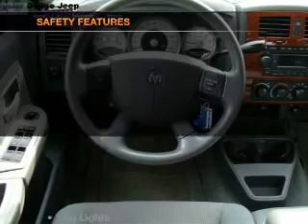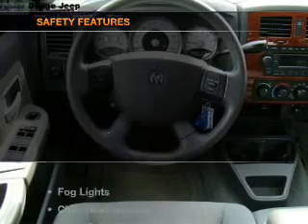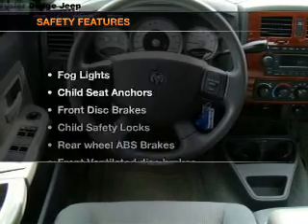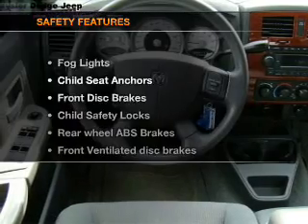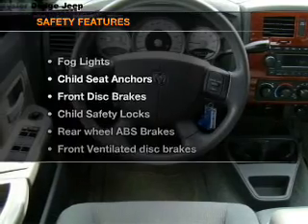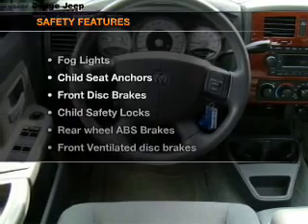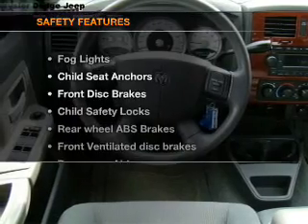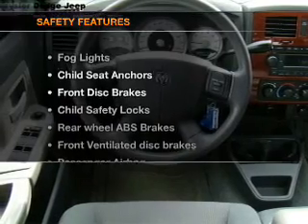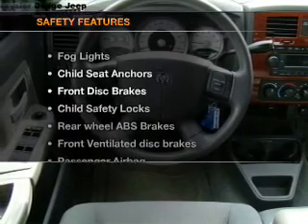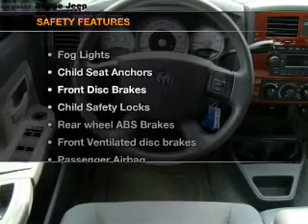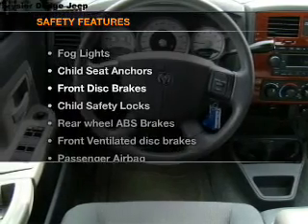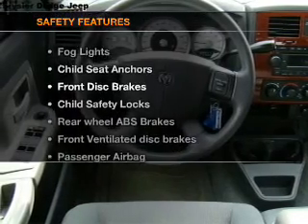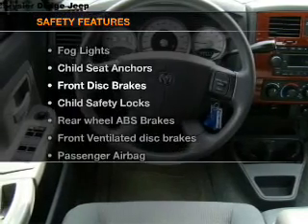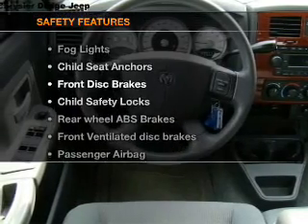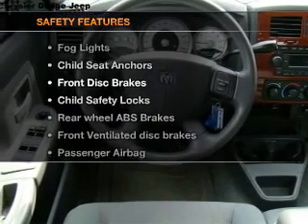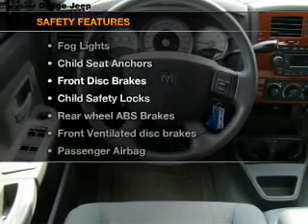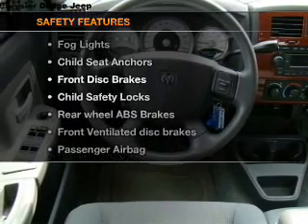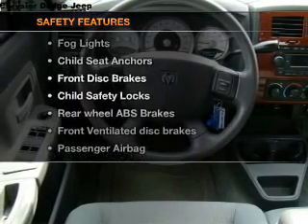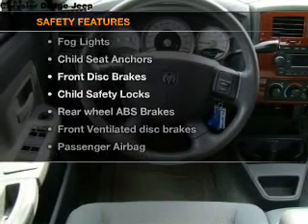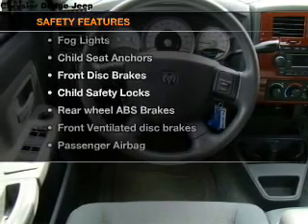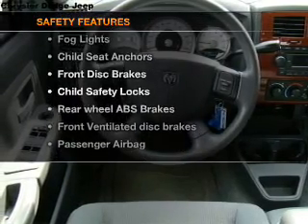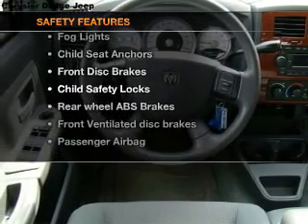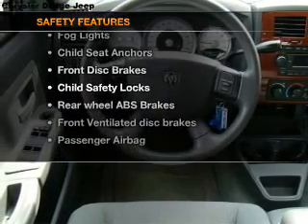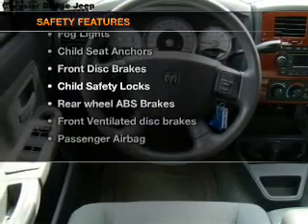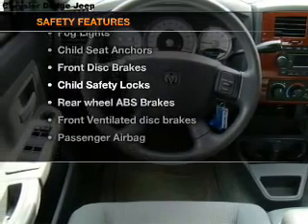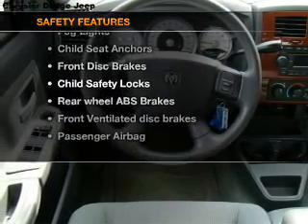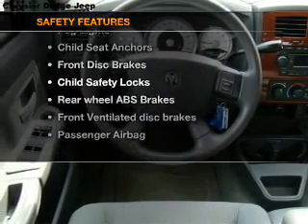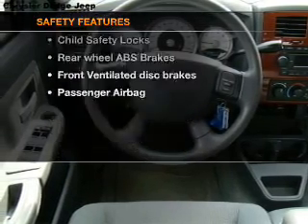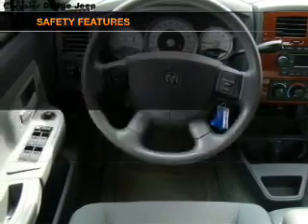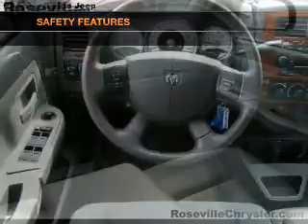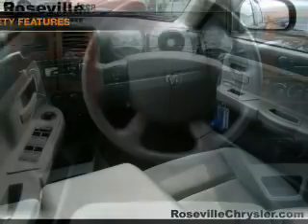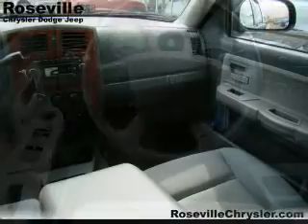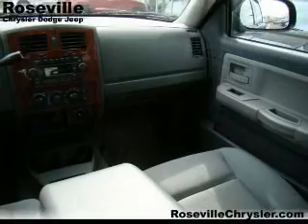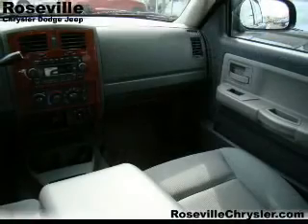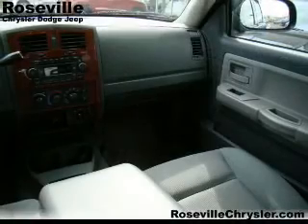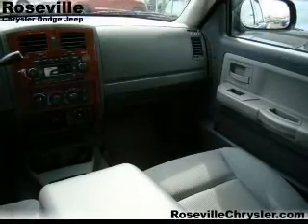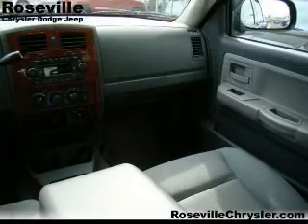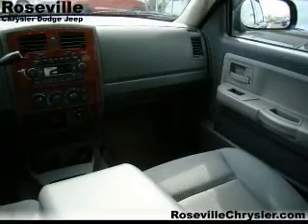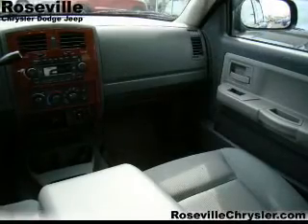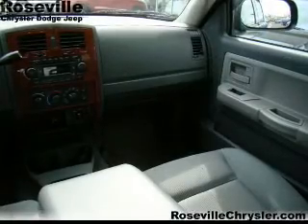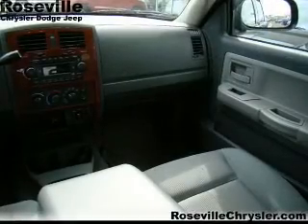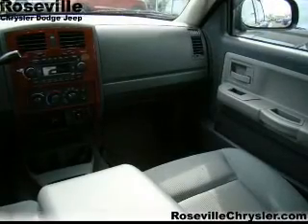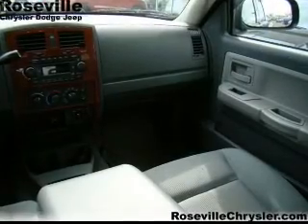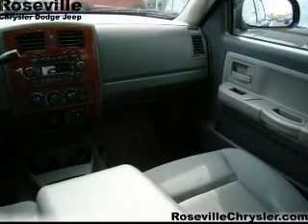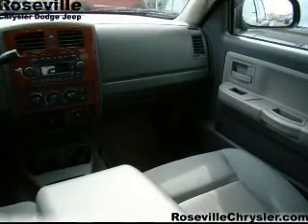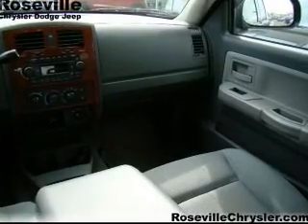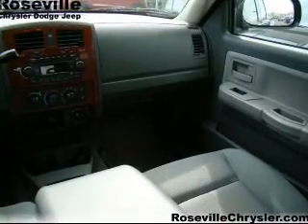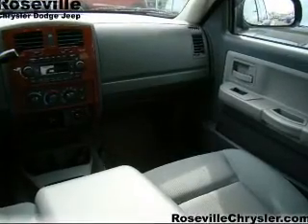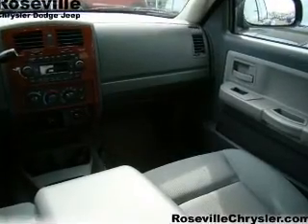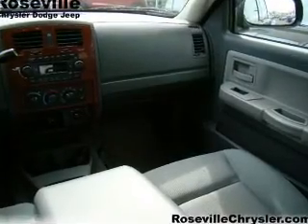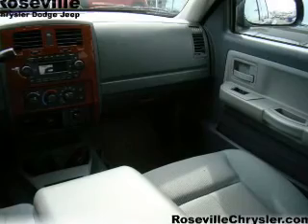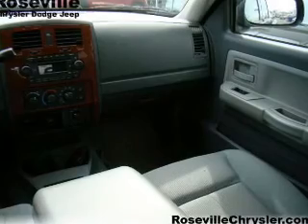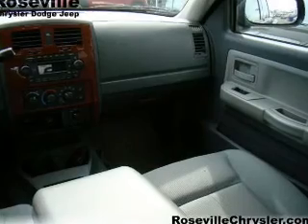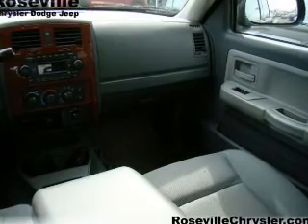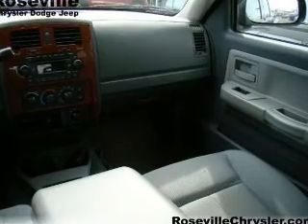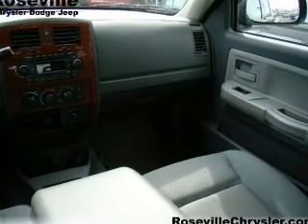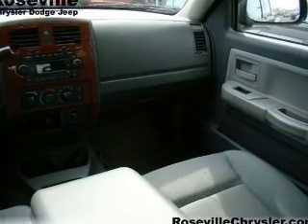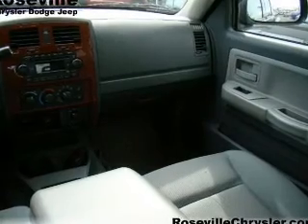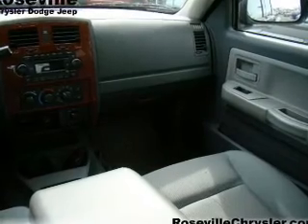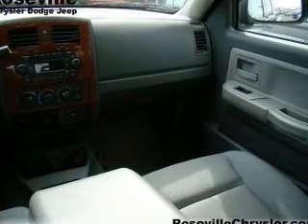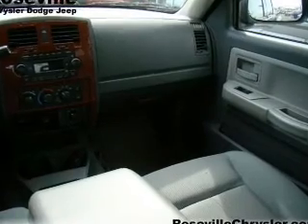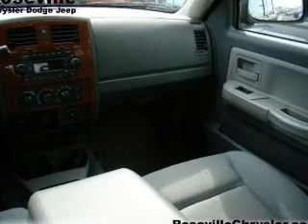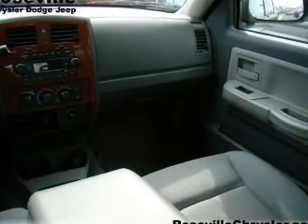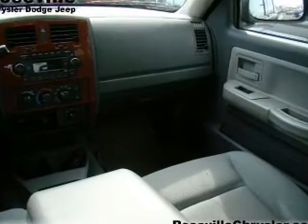For your peace of mind, the following safety equipment is included: front ventilated disc brakes and a passenger airbag.